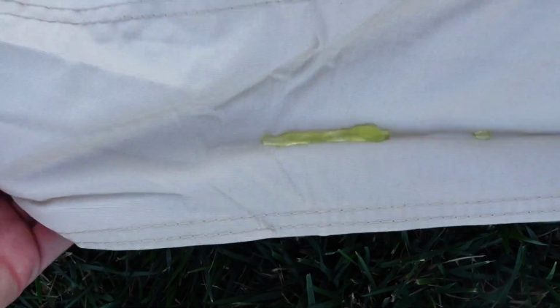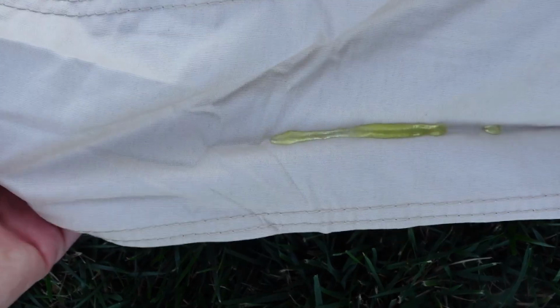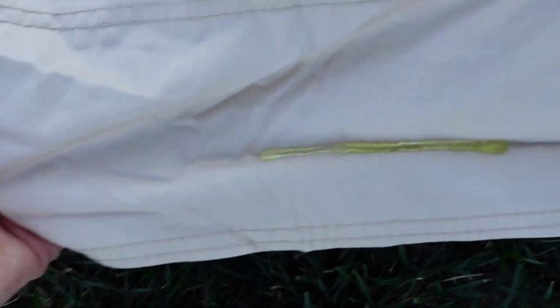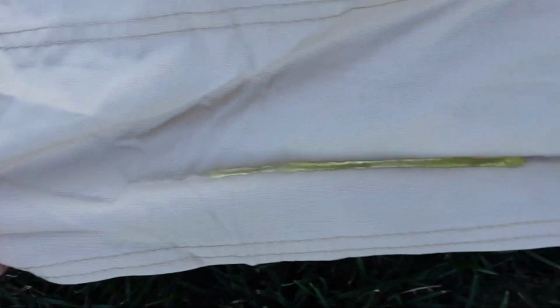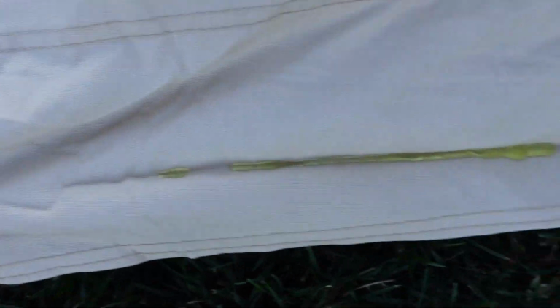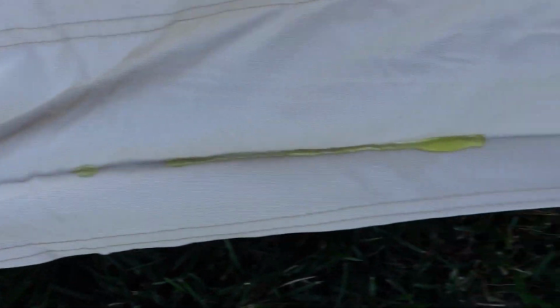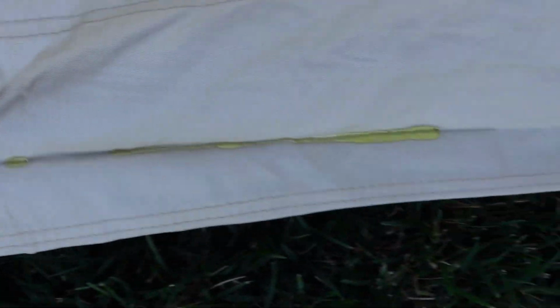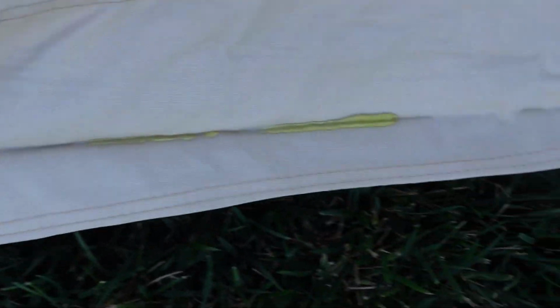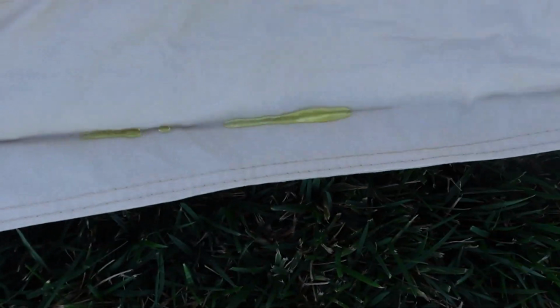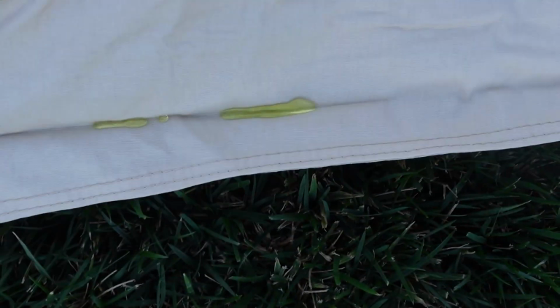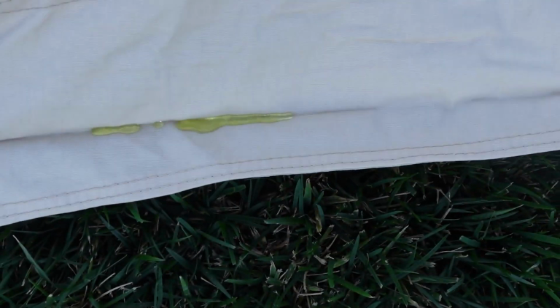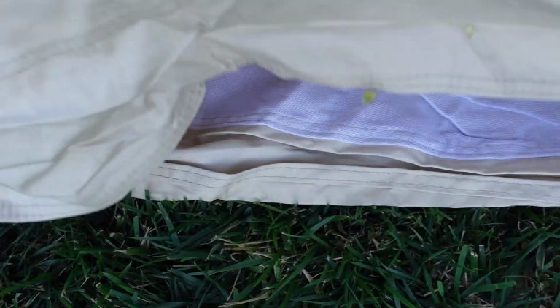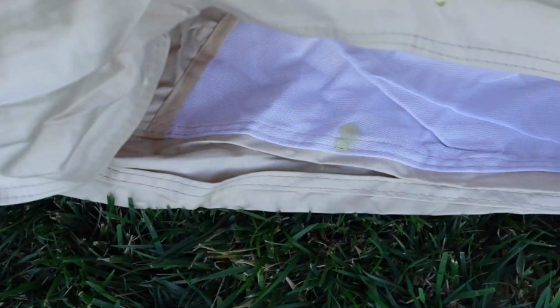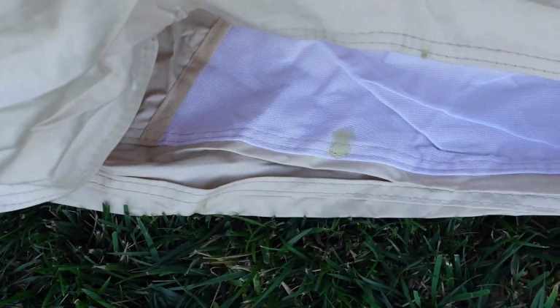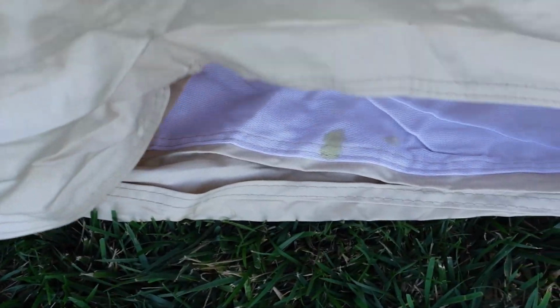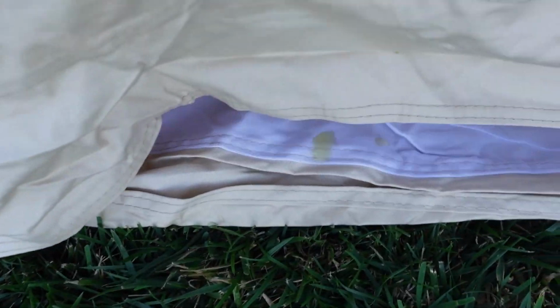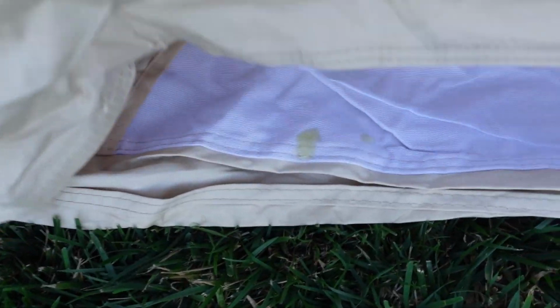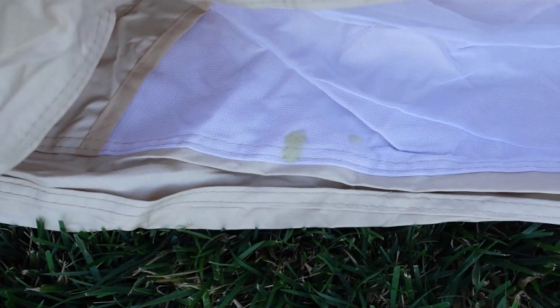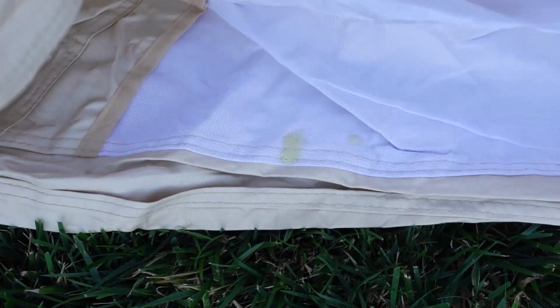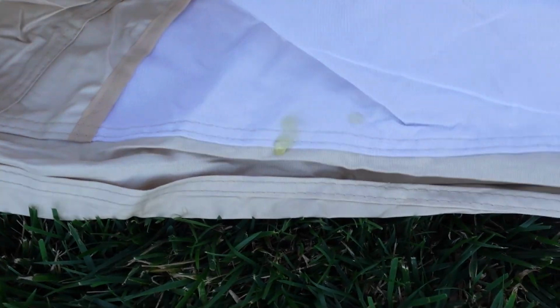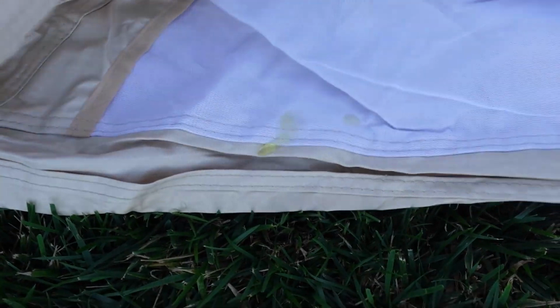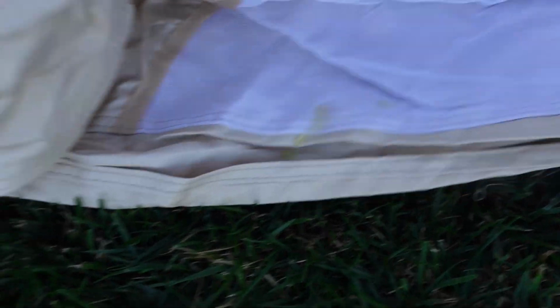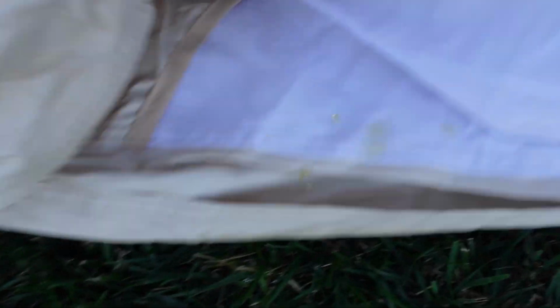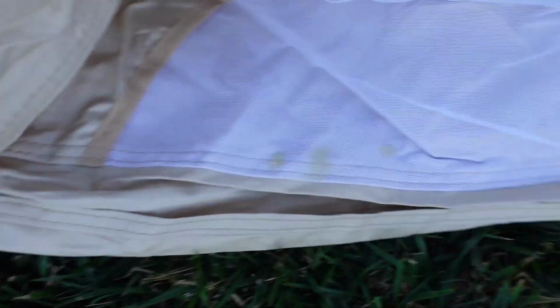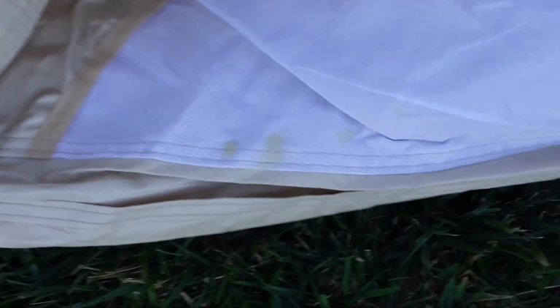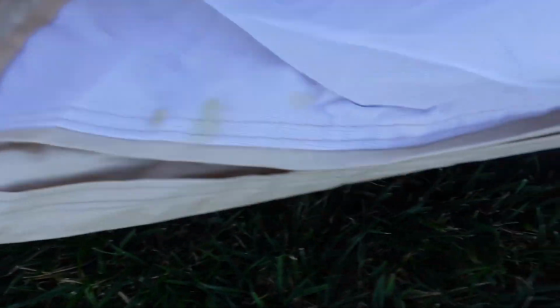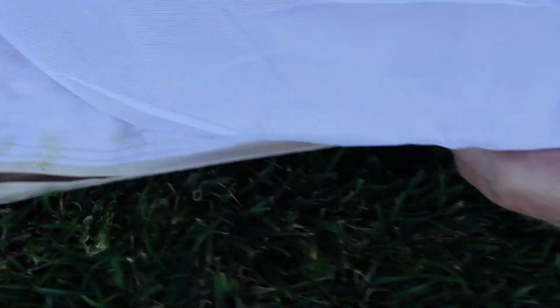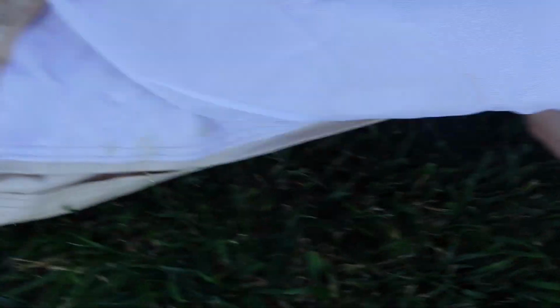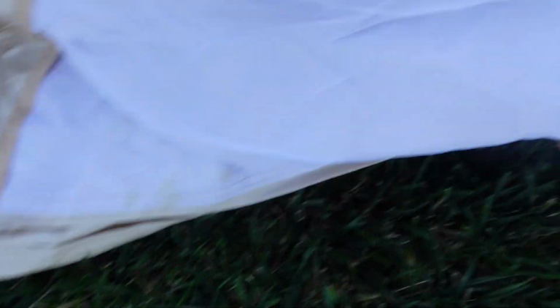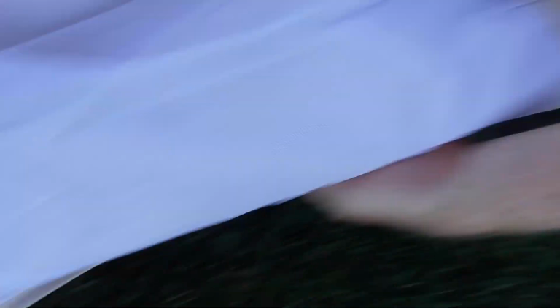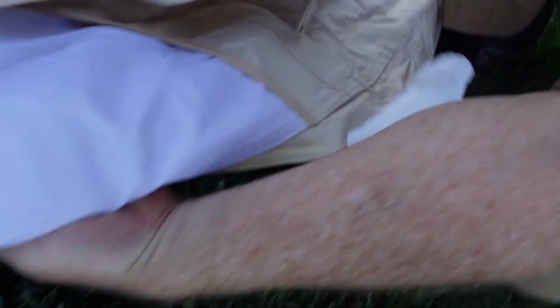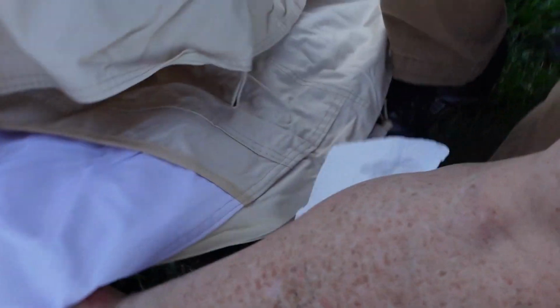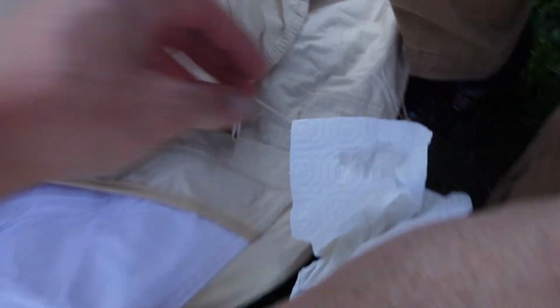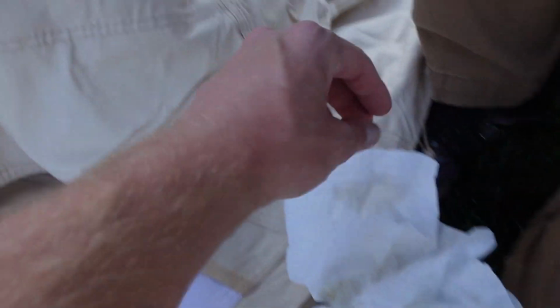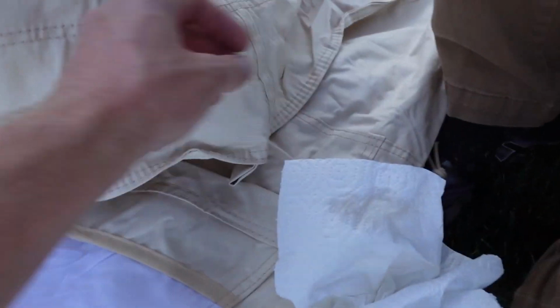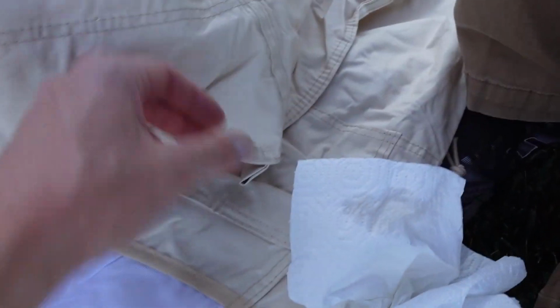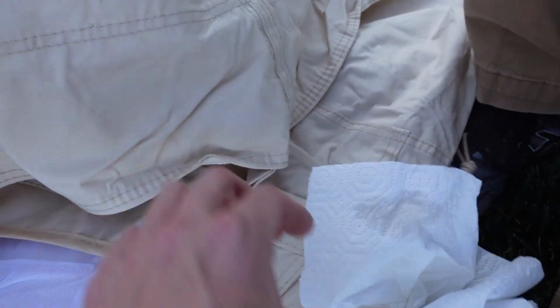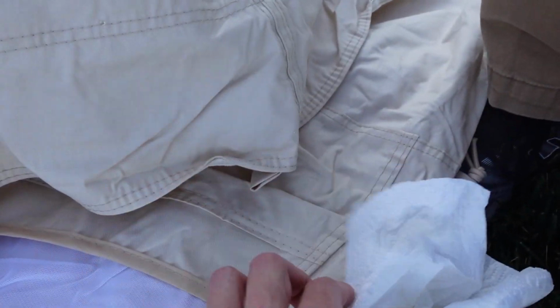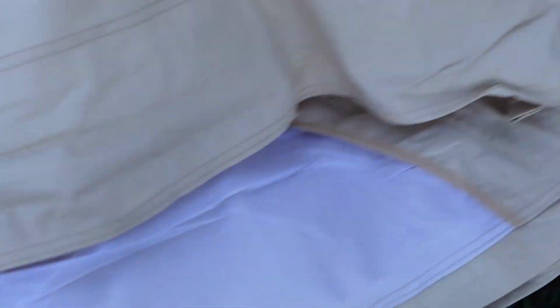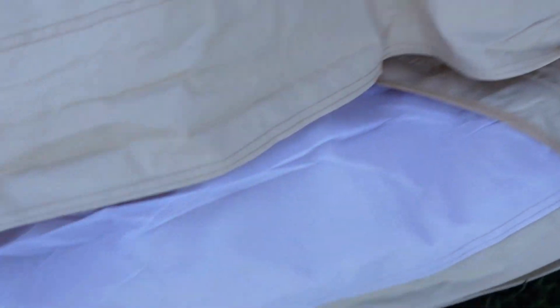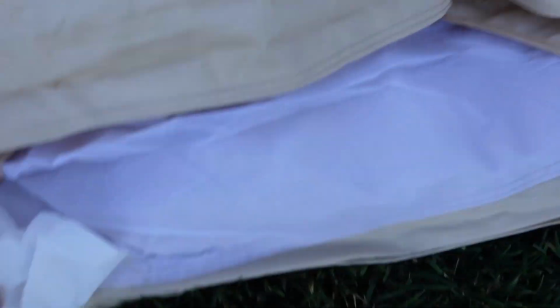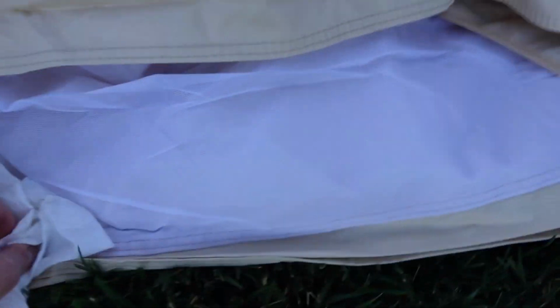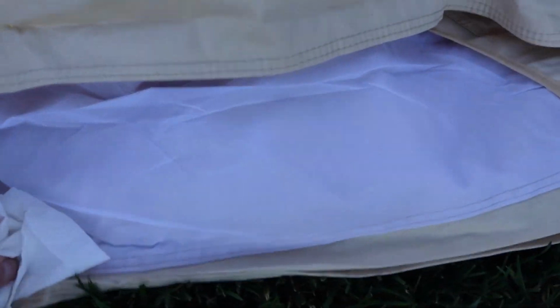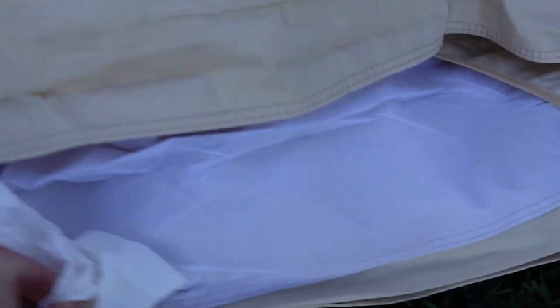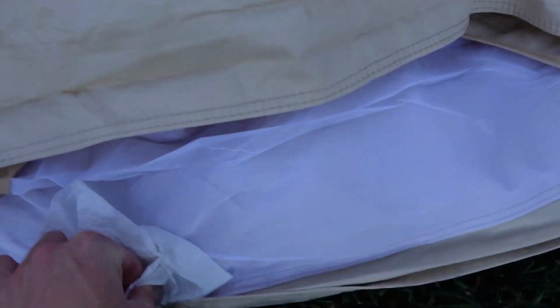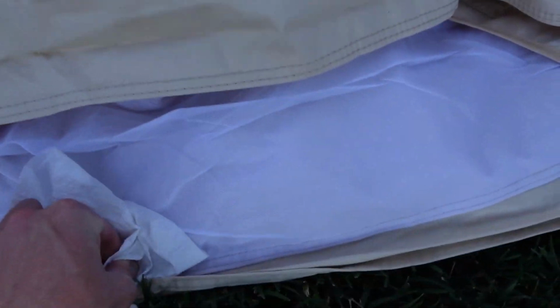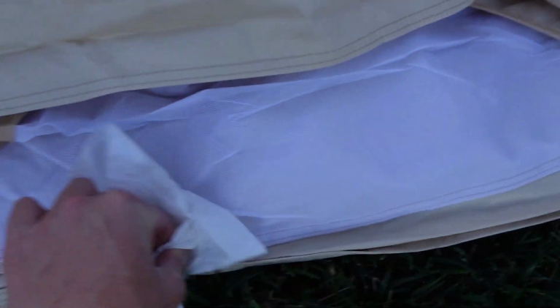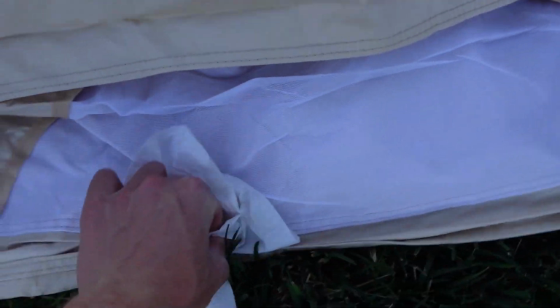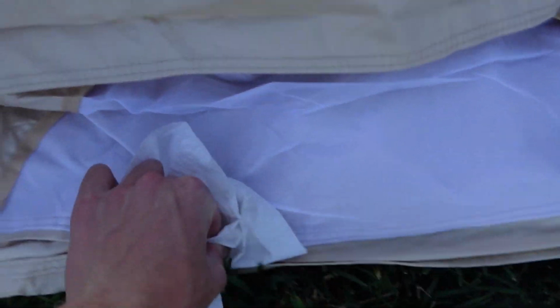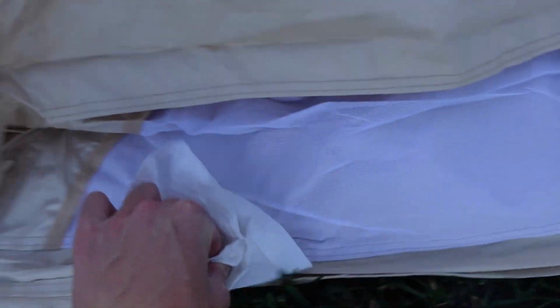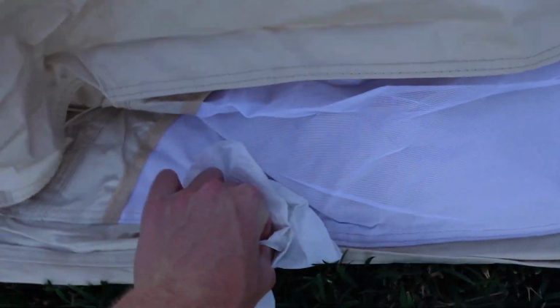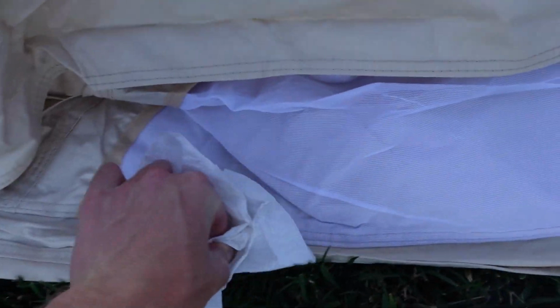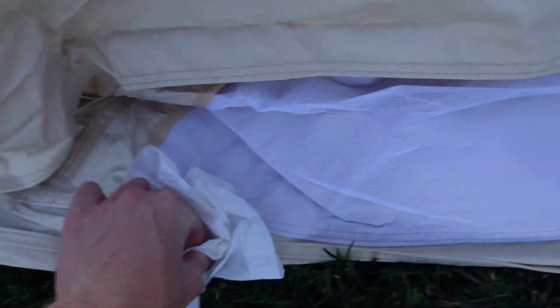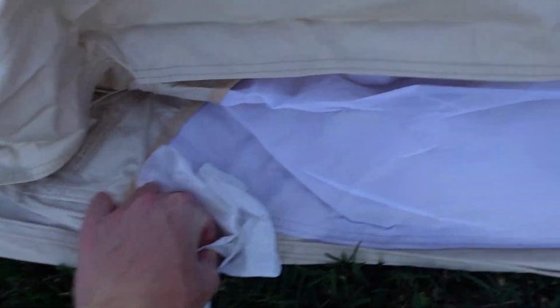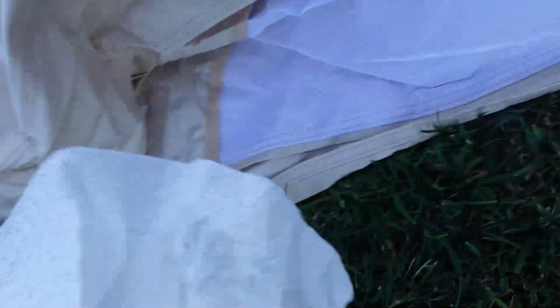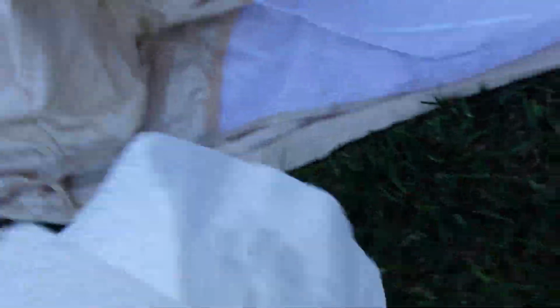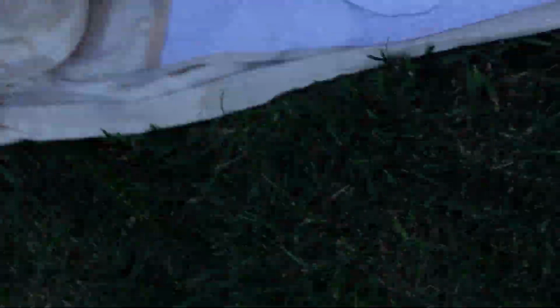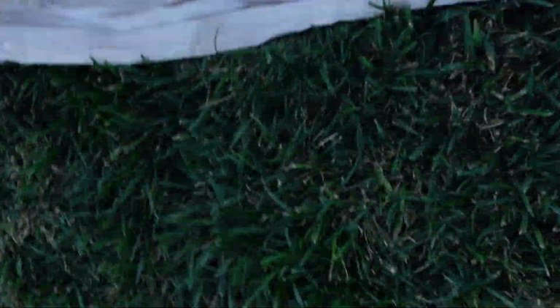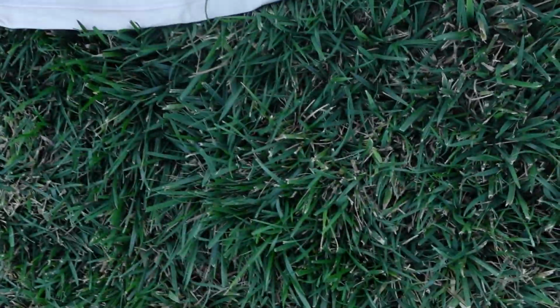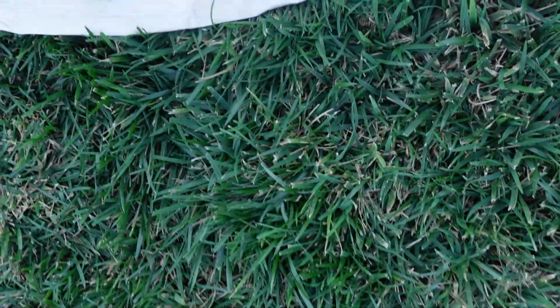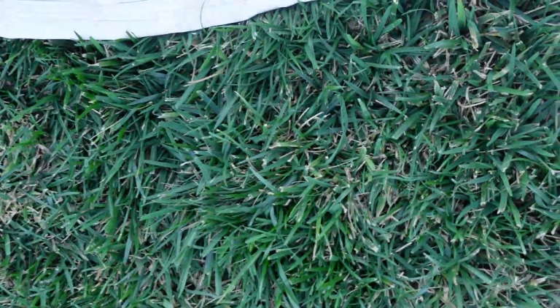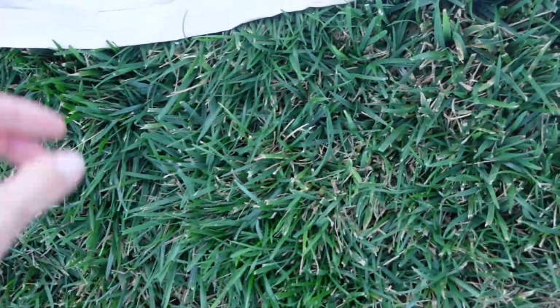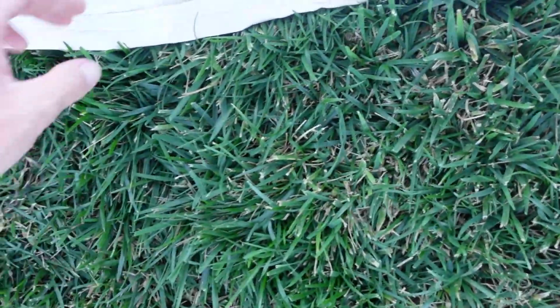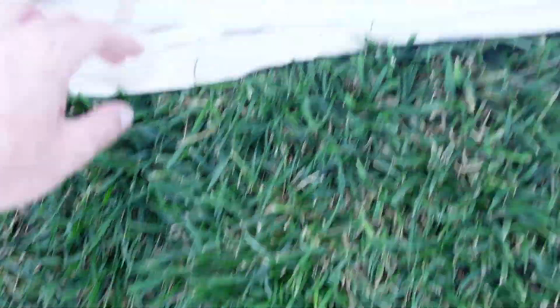Luckily it's like hydrophobic. It's wet. Oh no. You're making it worse though. Stupid dog.